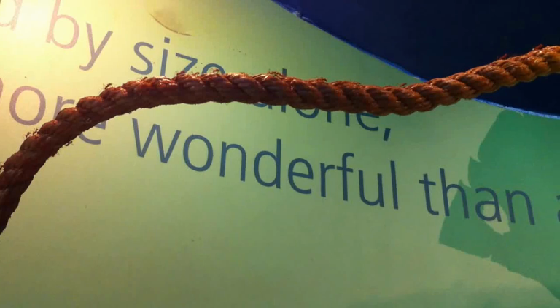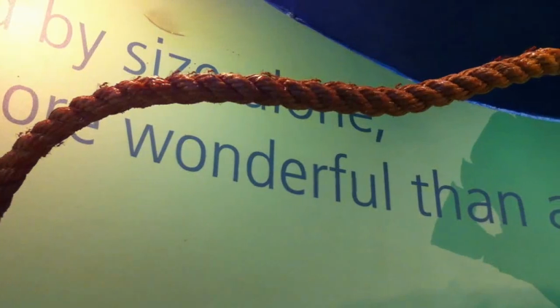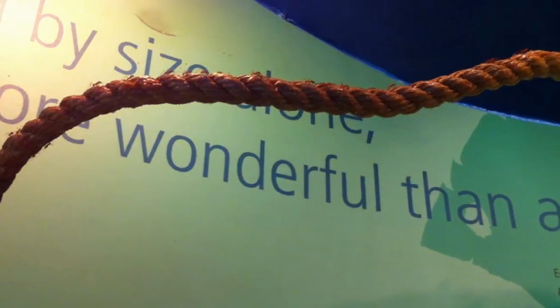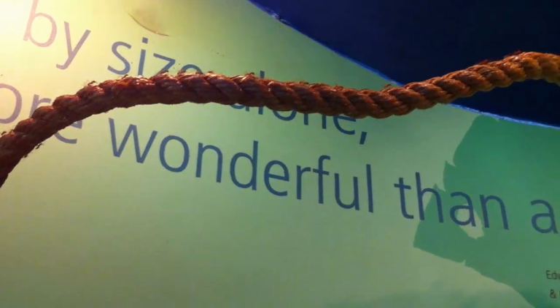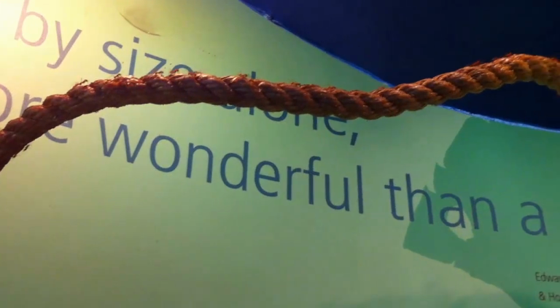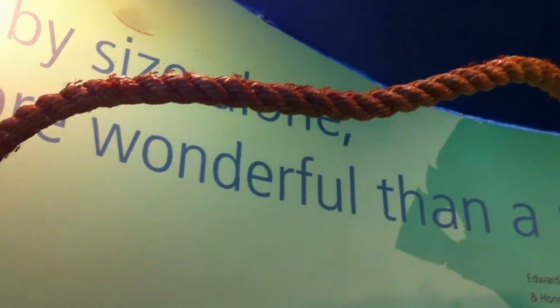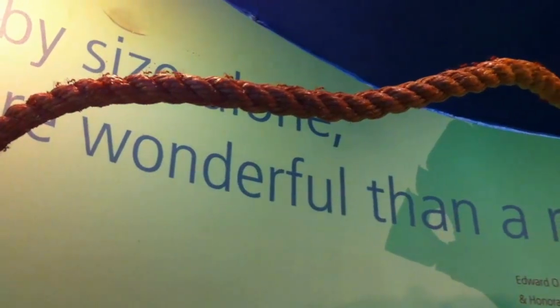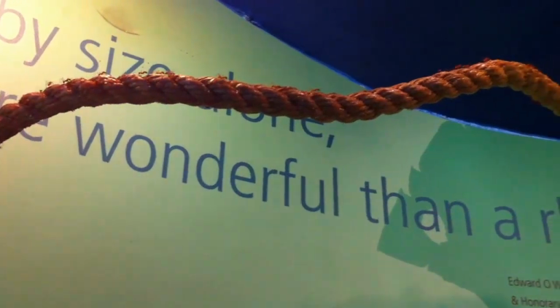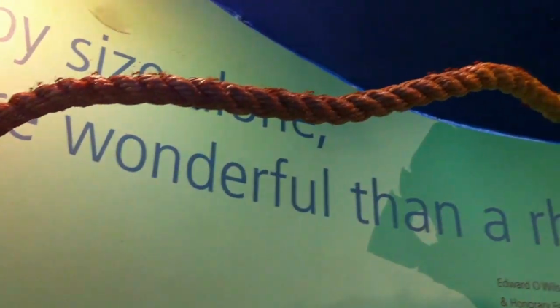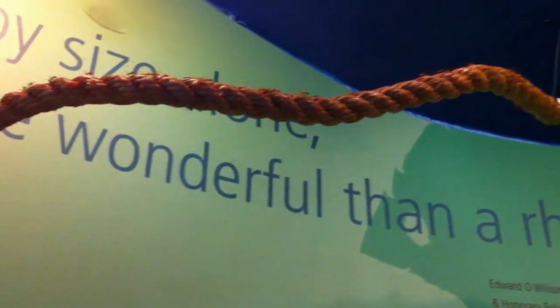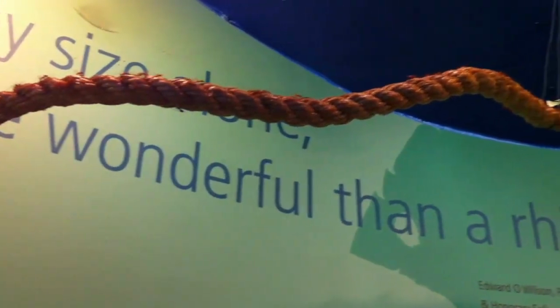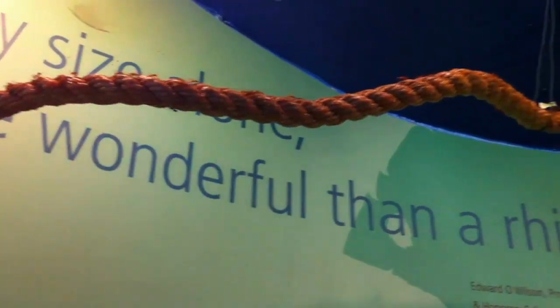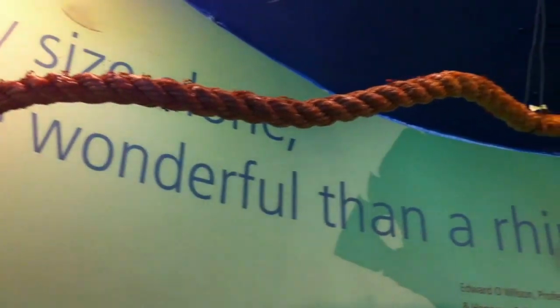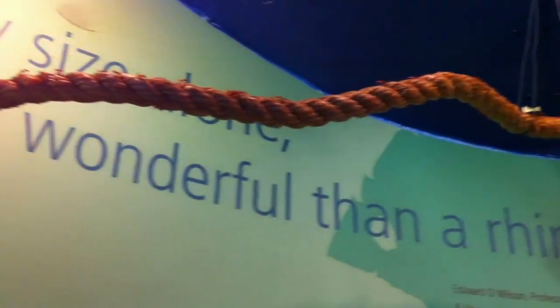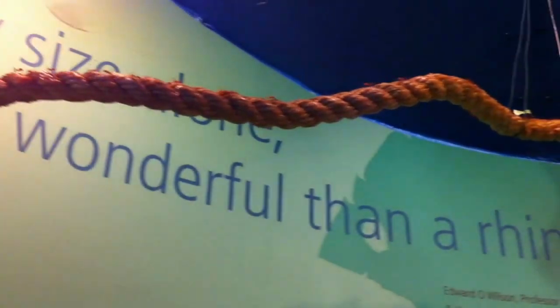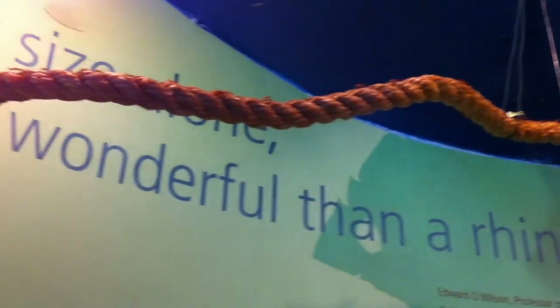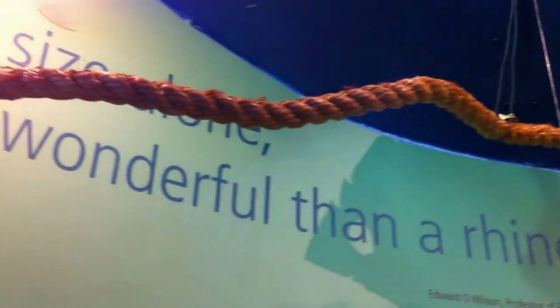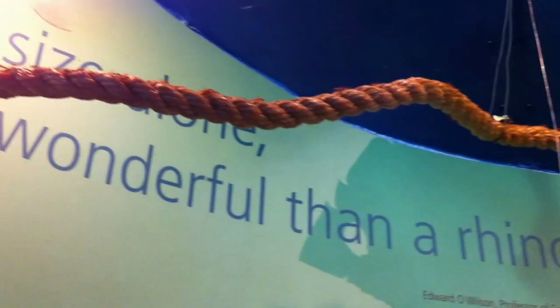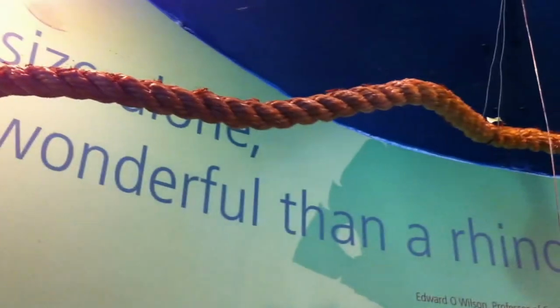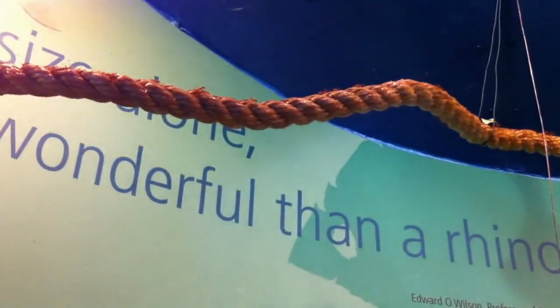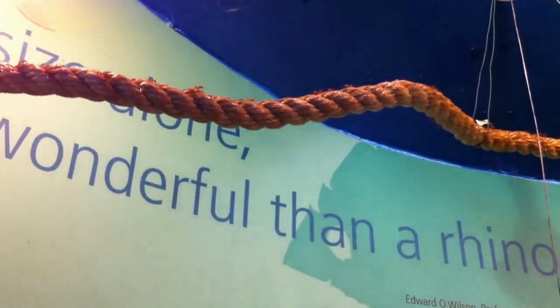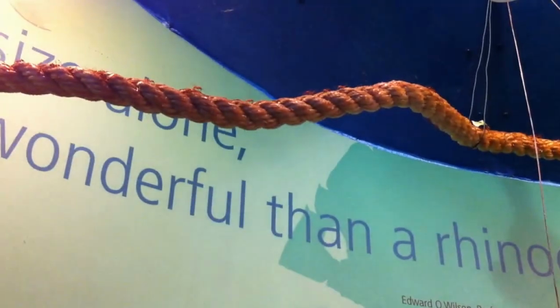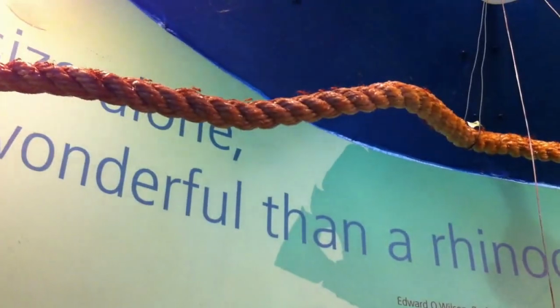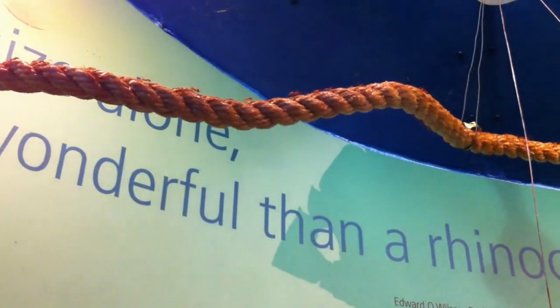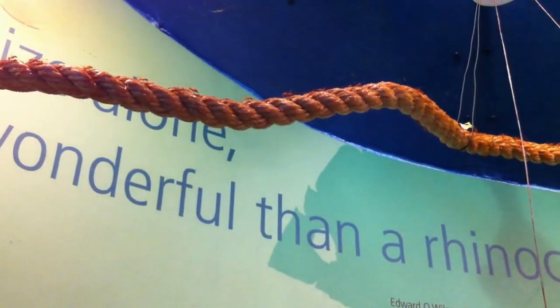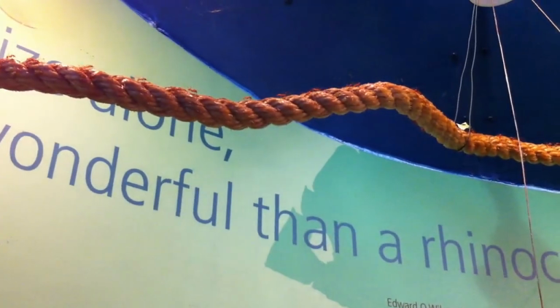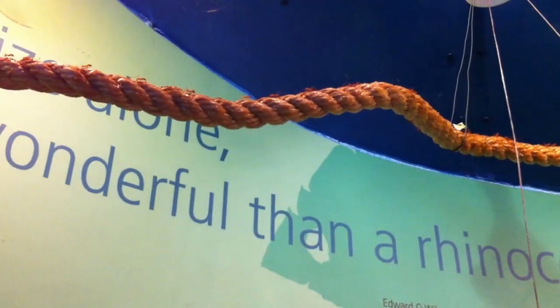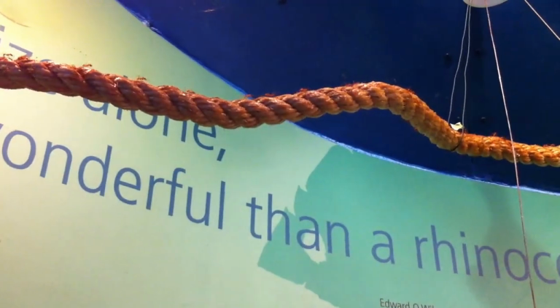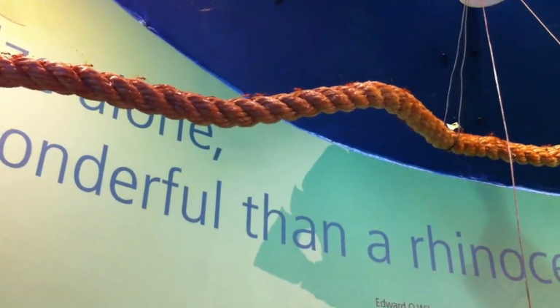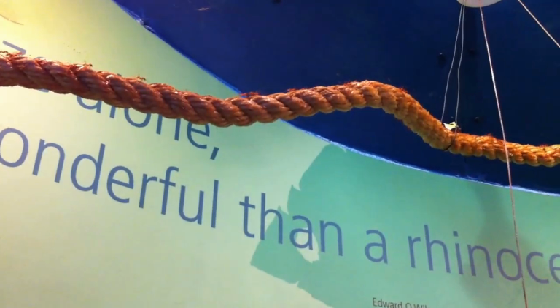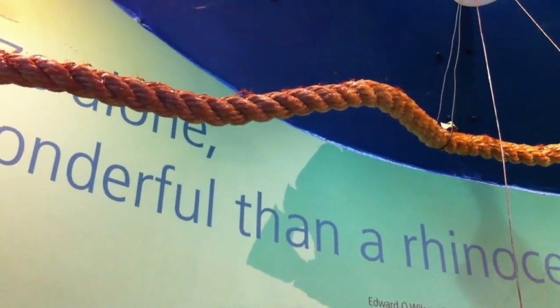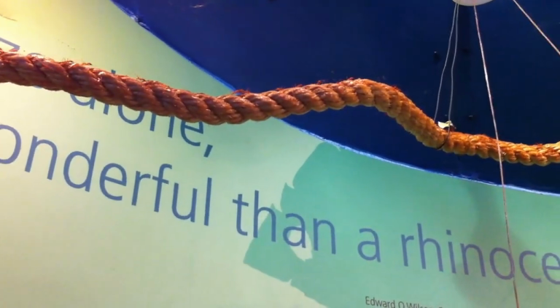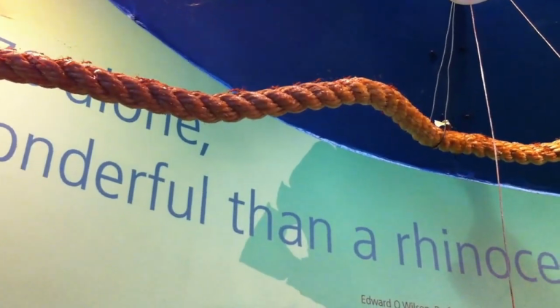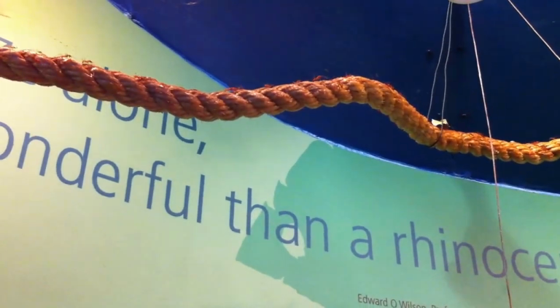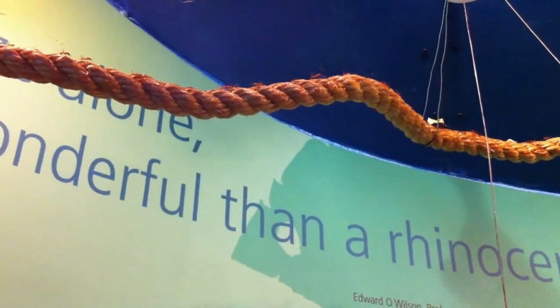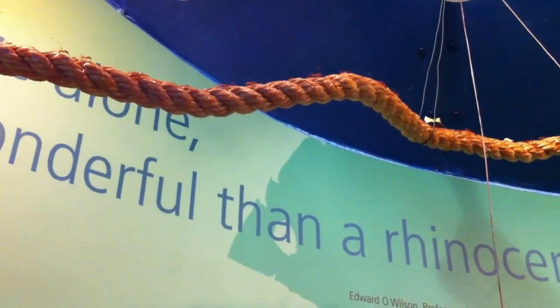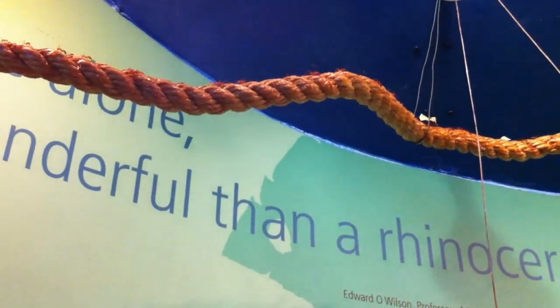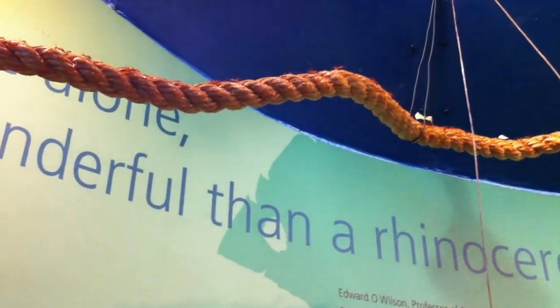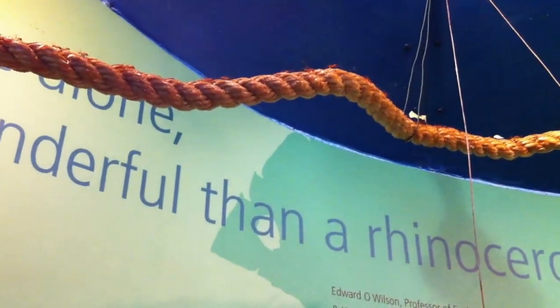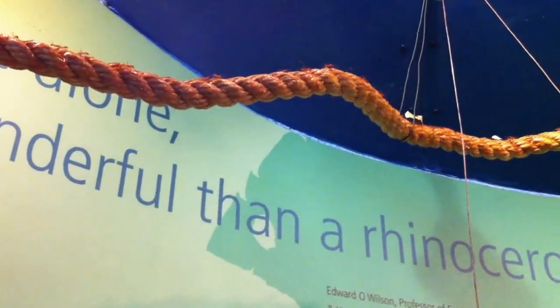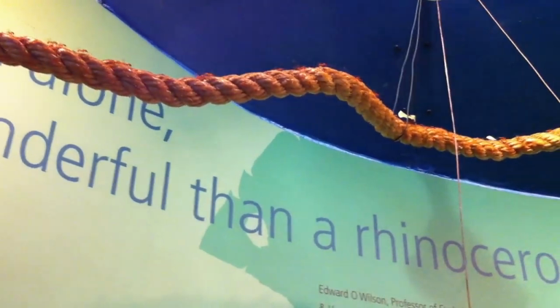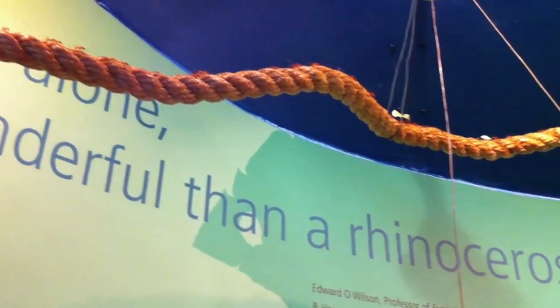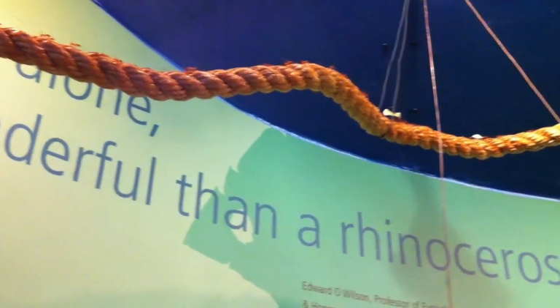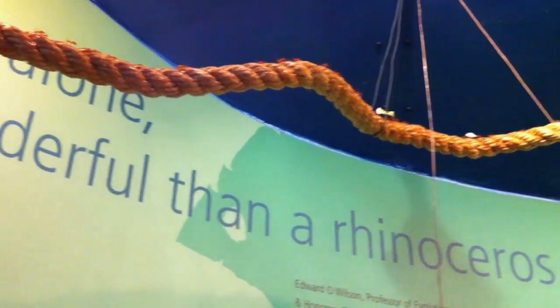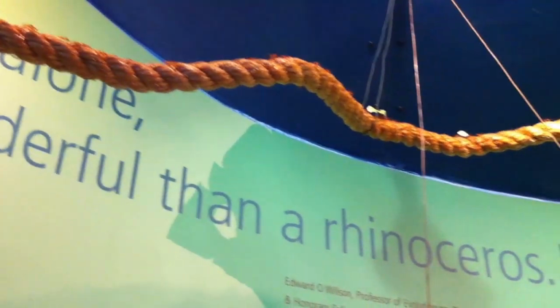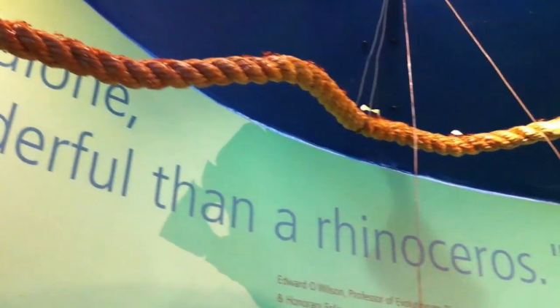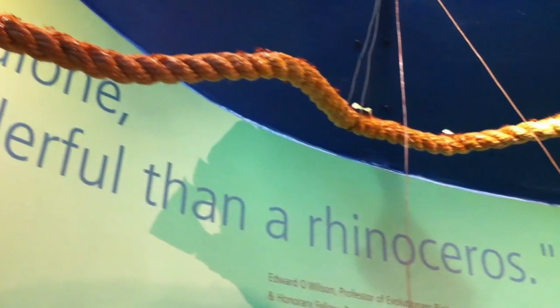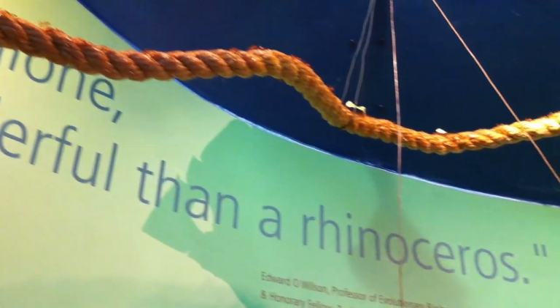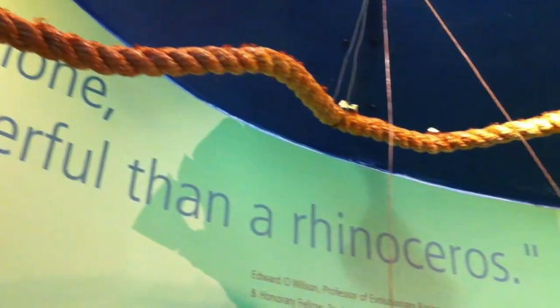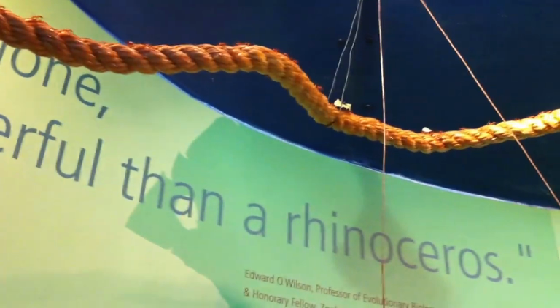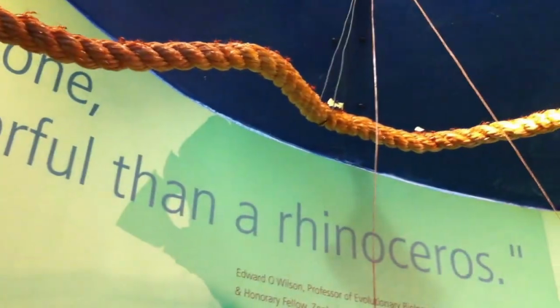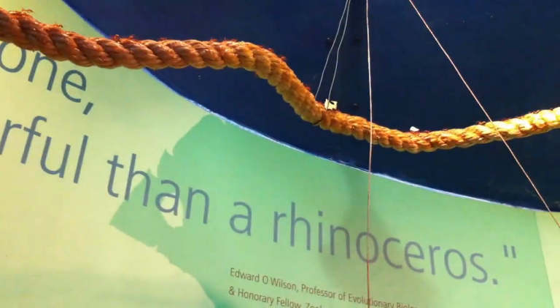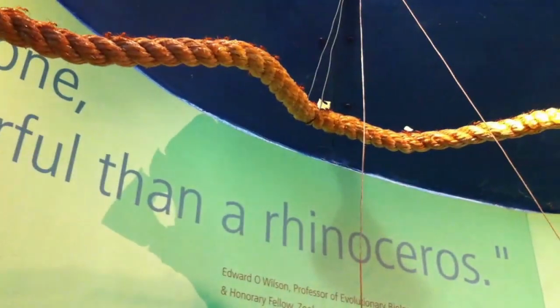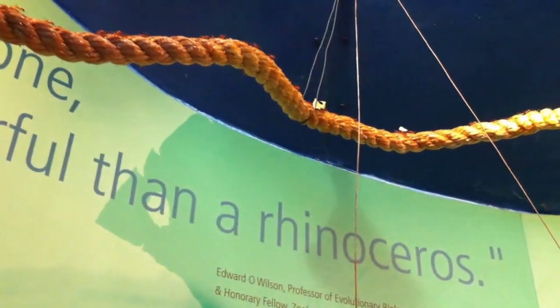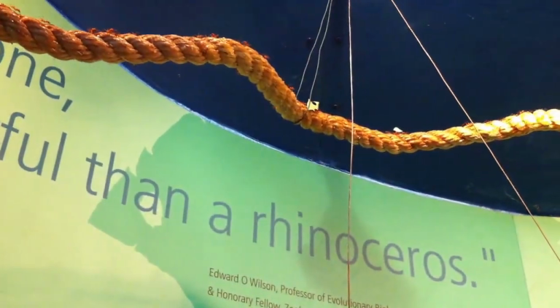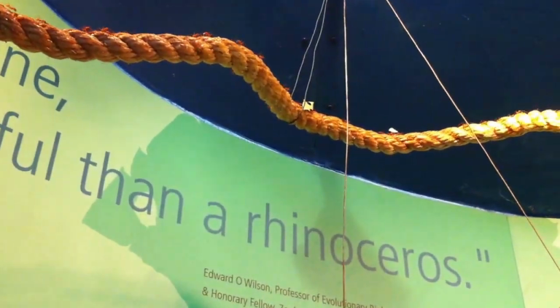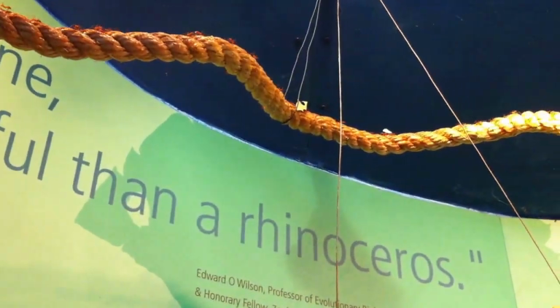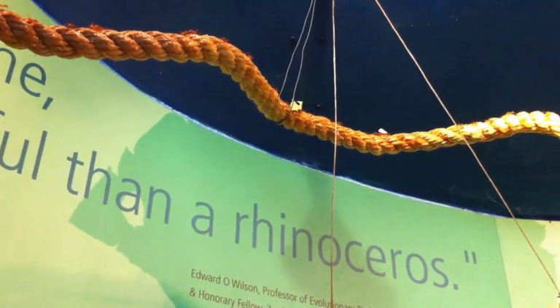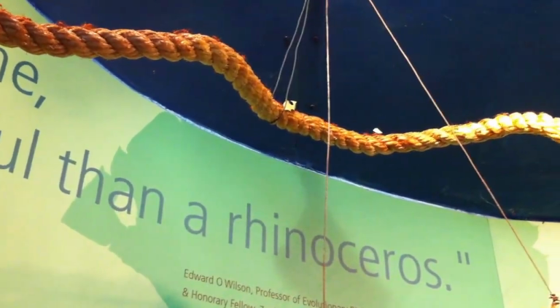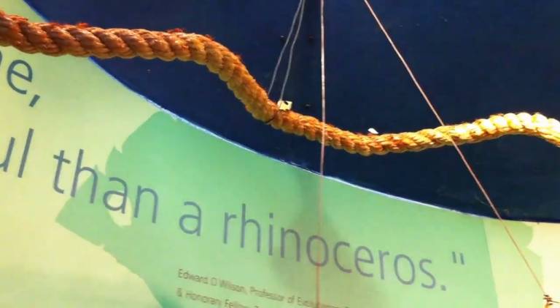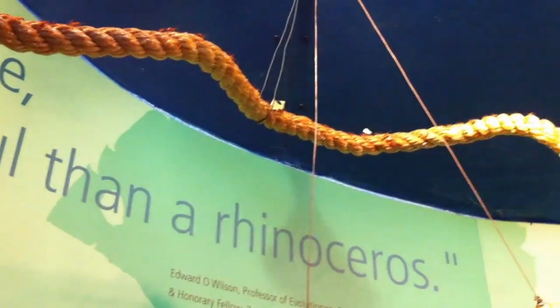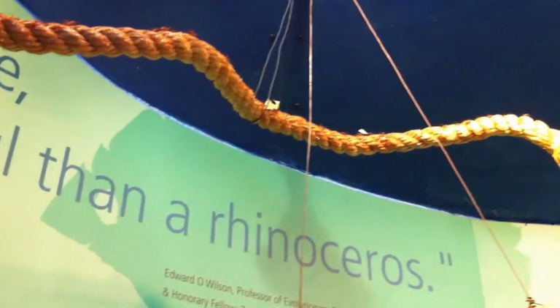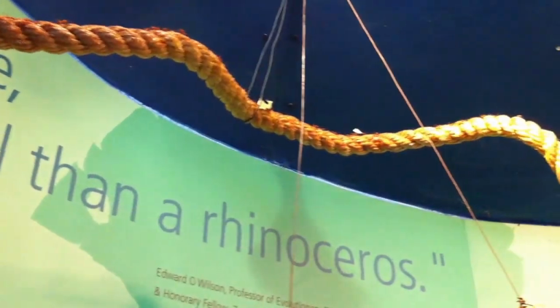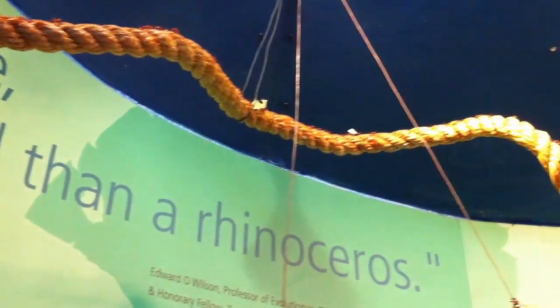There's a lamp sort of thing there. We don't wire them around there. That's the camera. And look there — look at the screen.